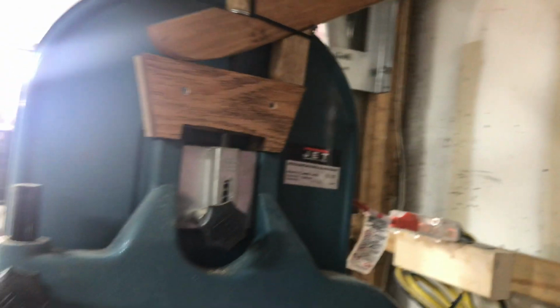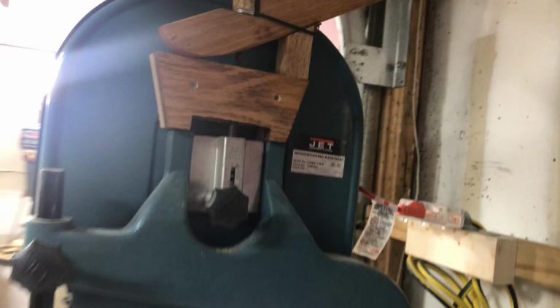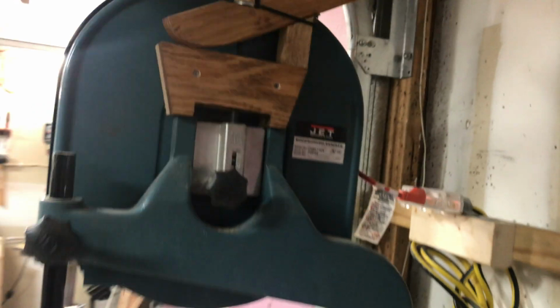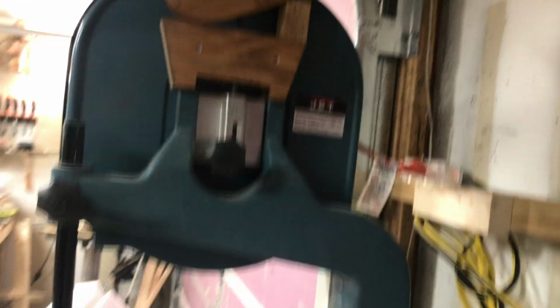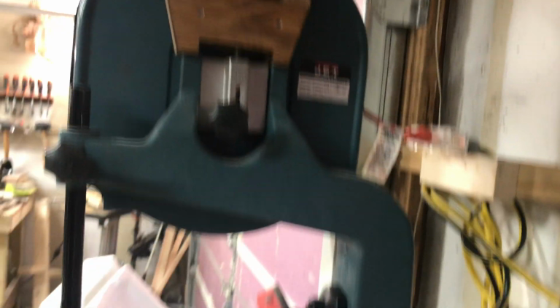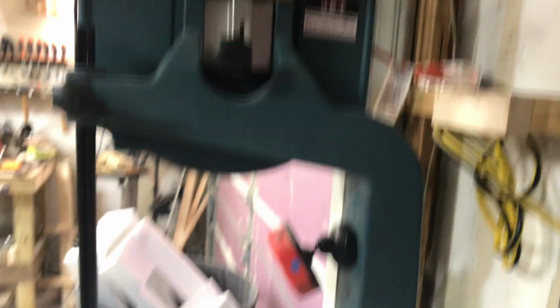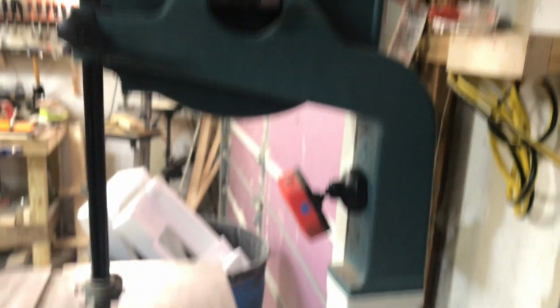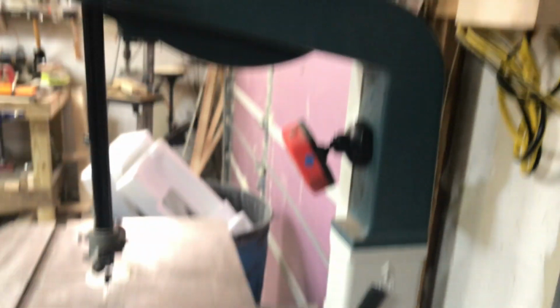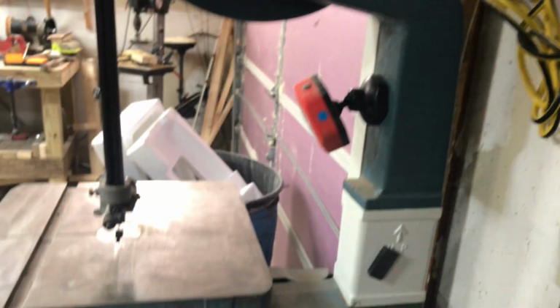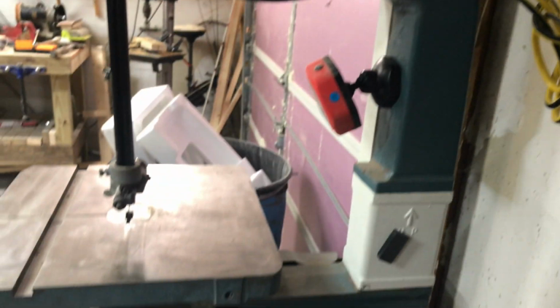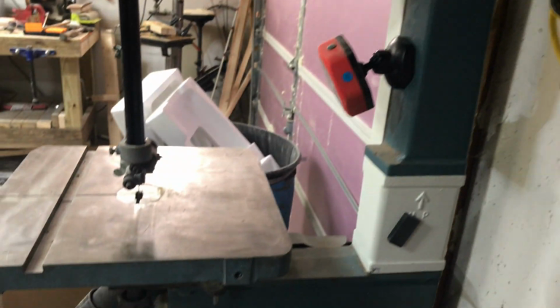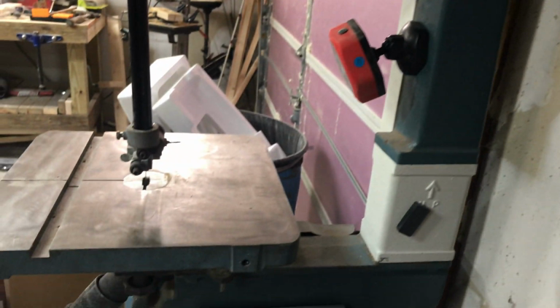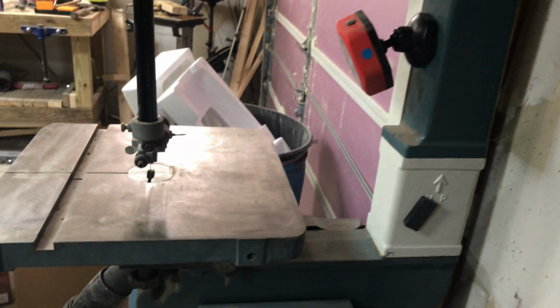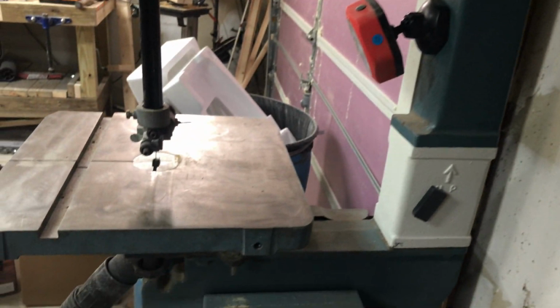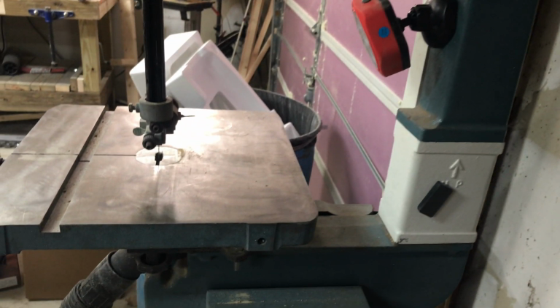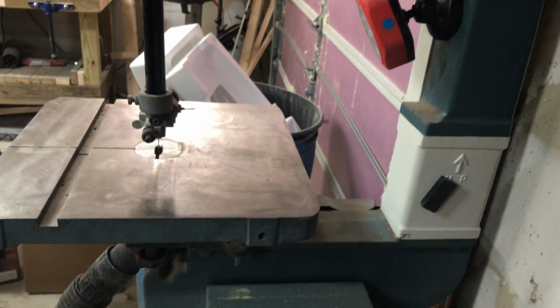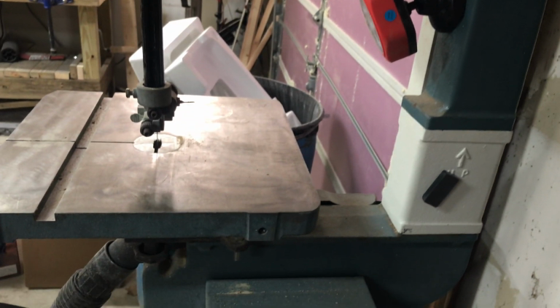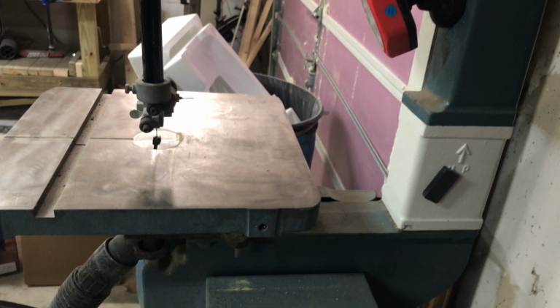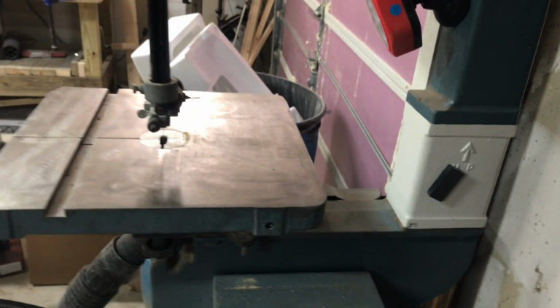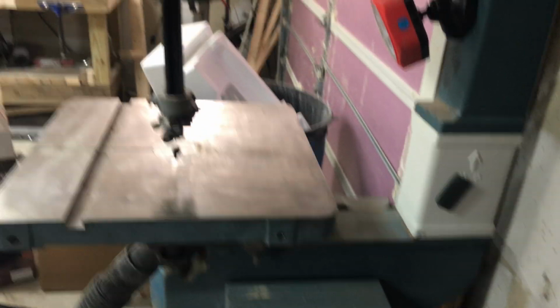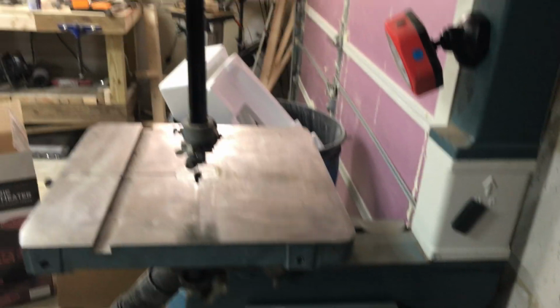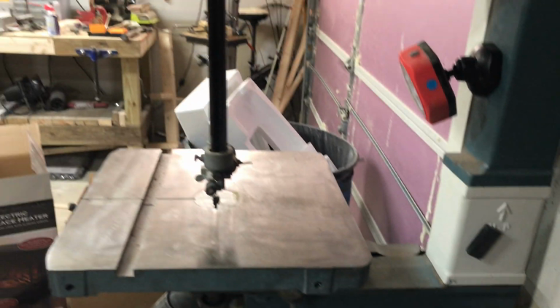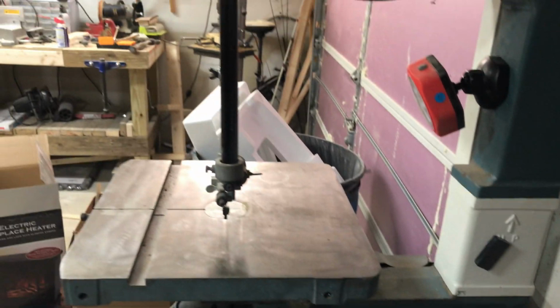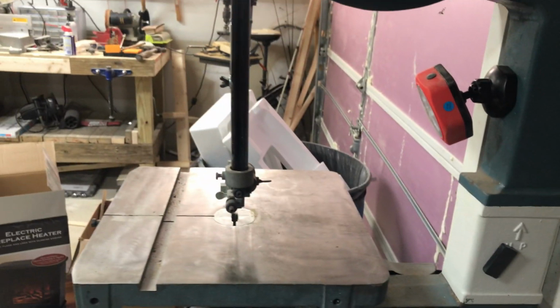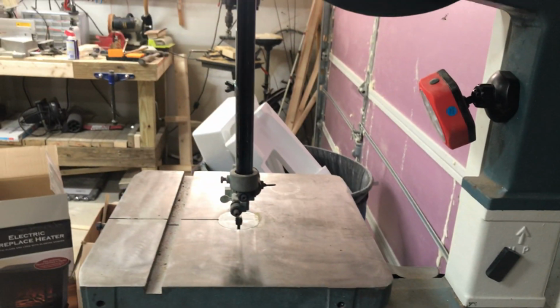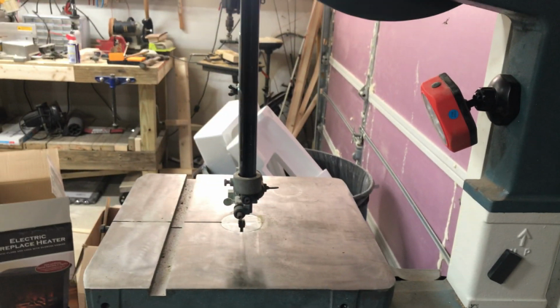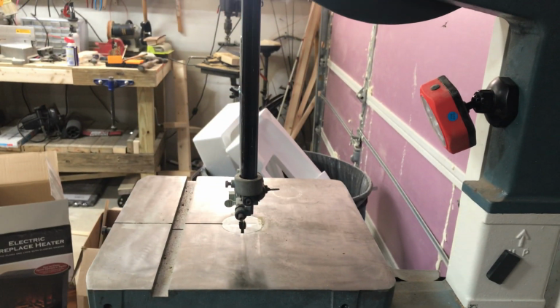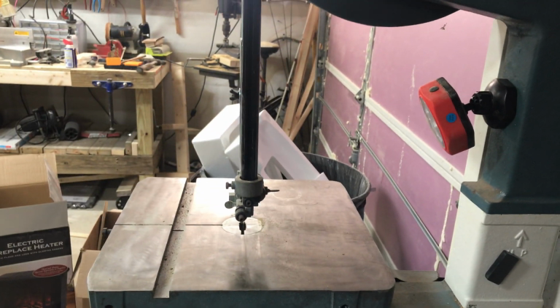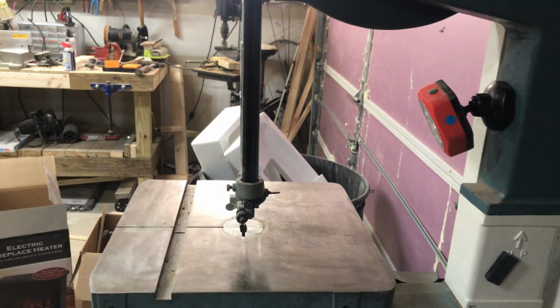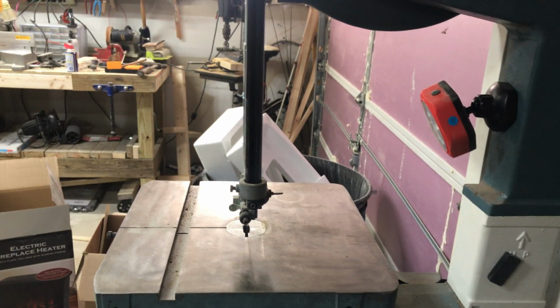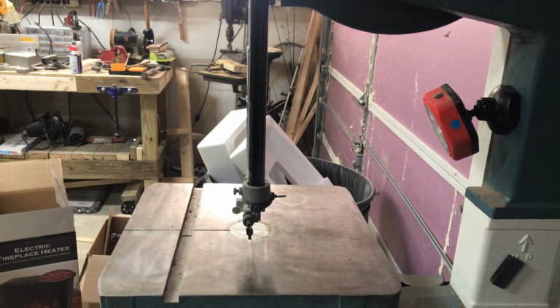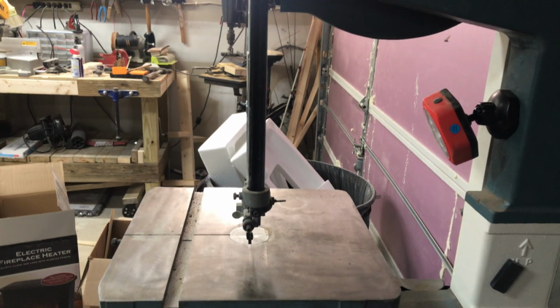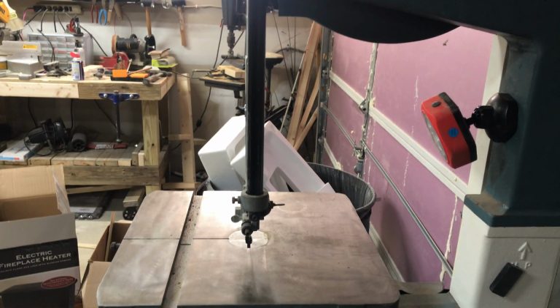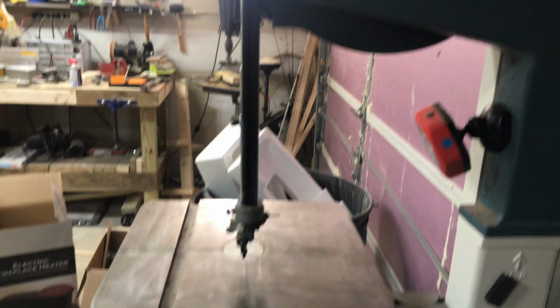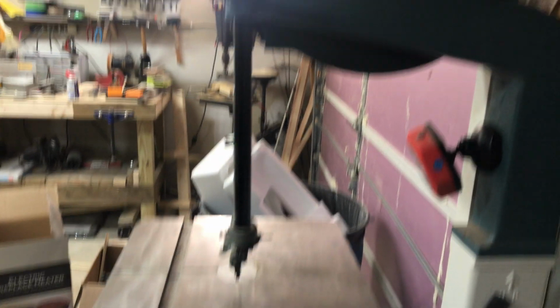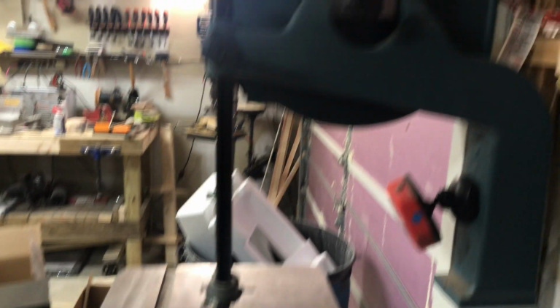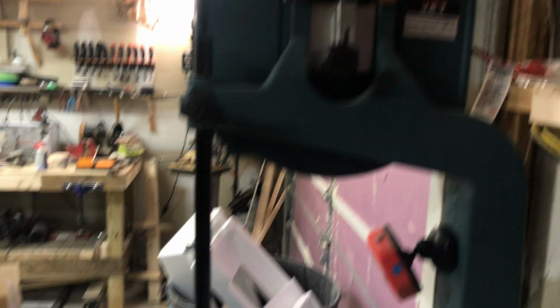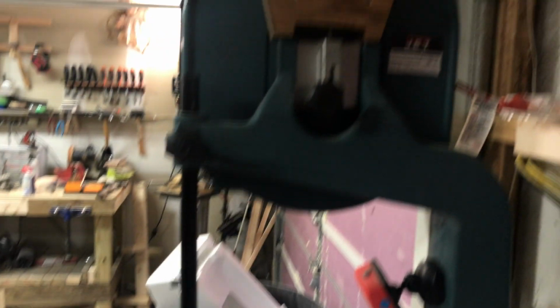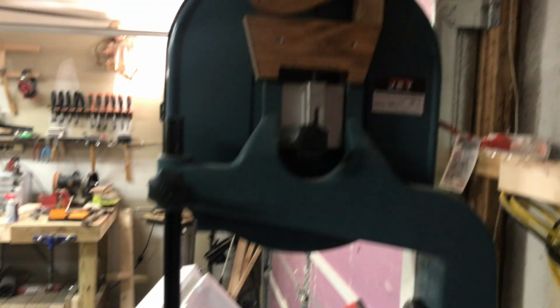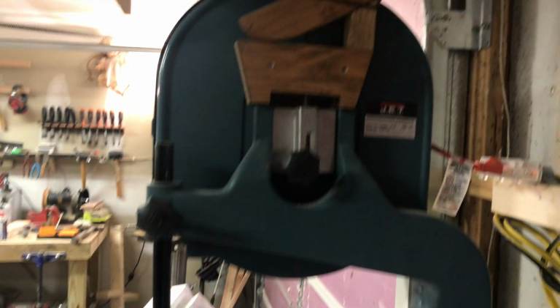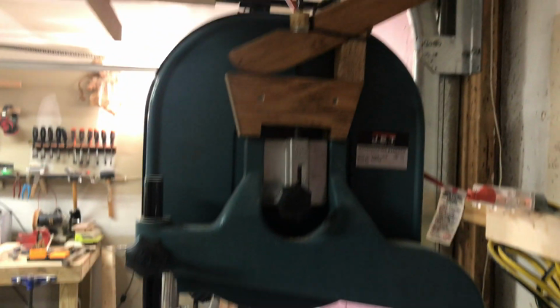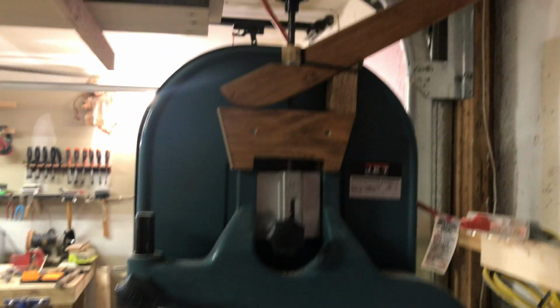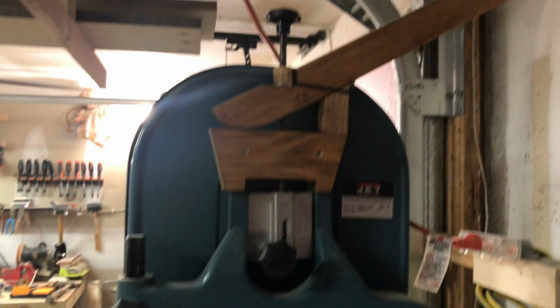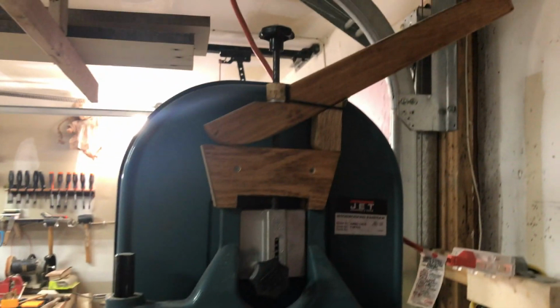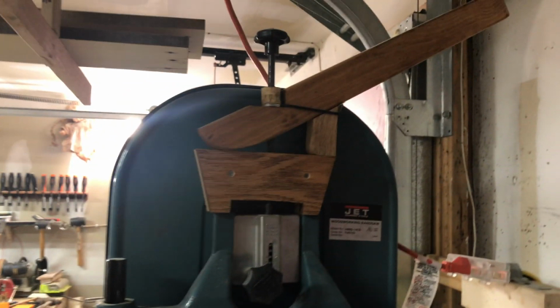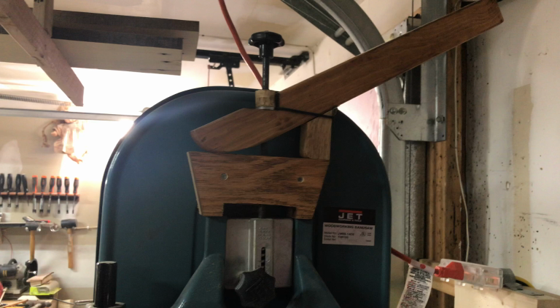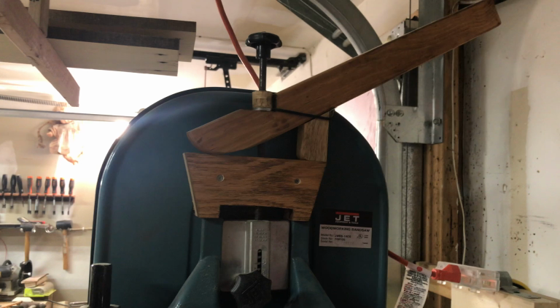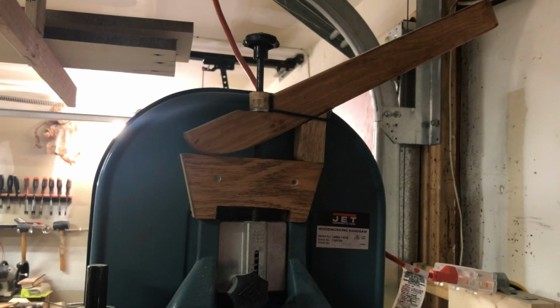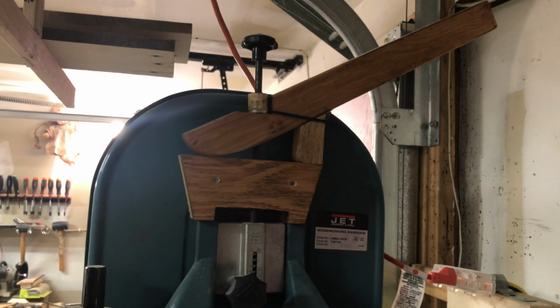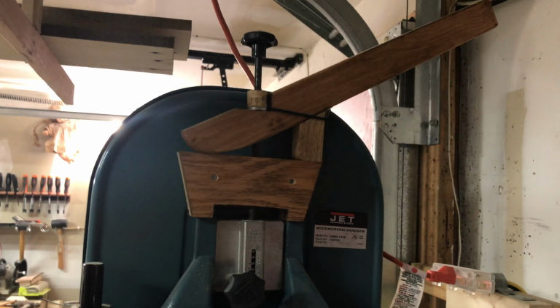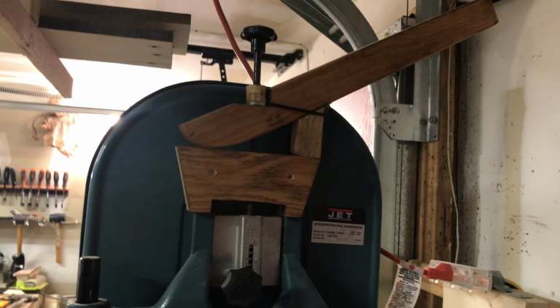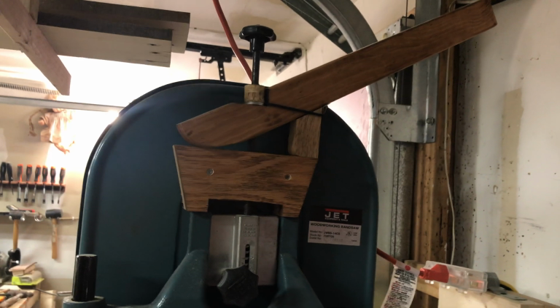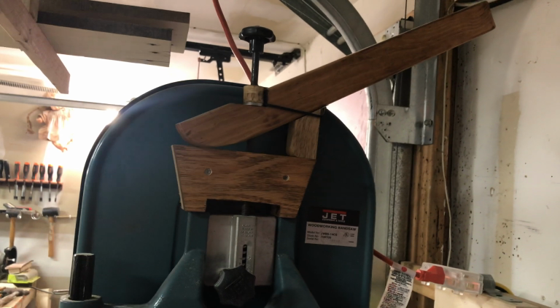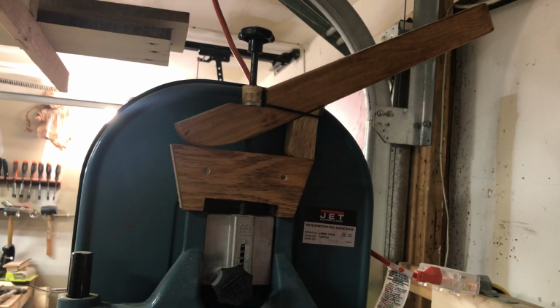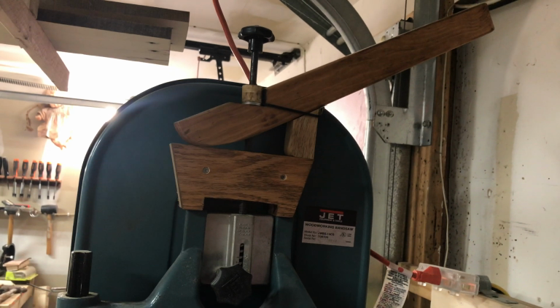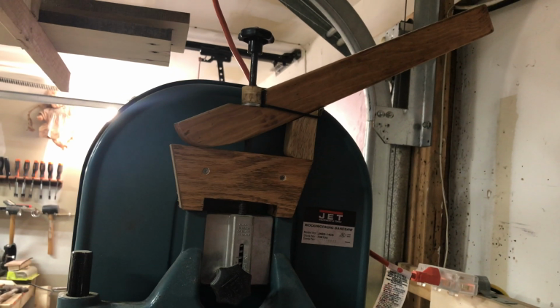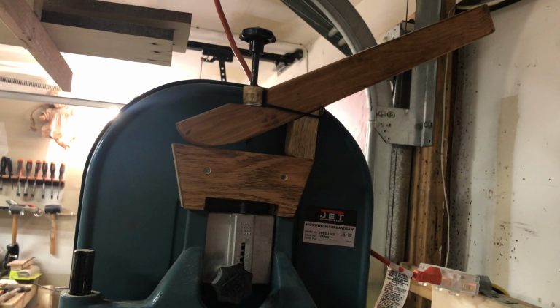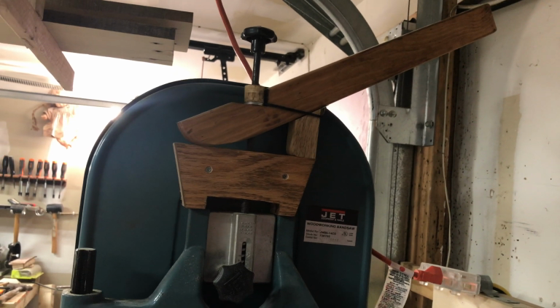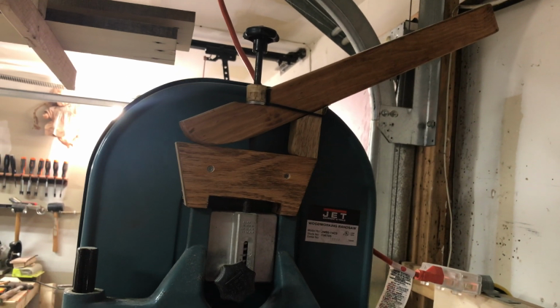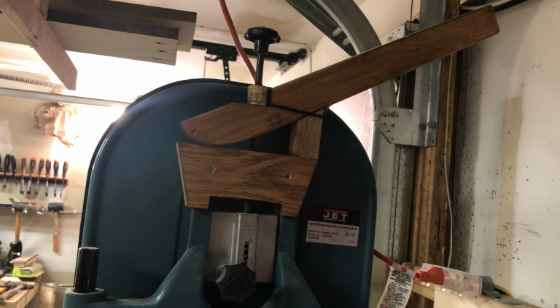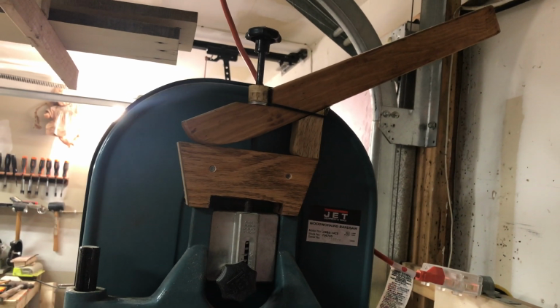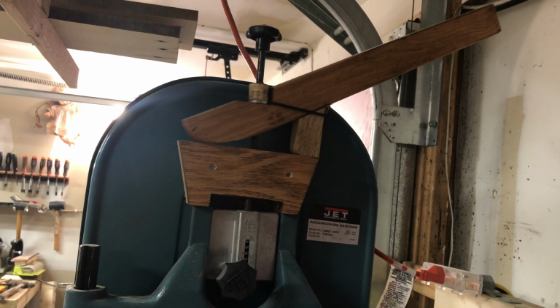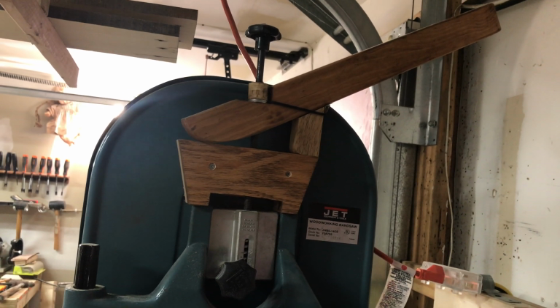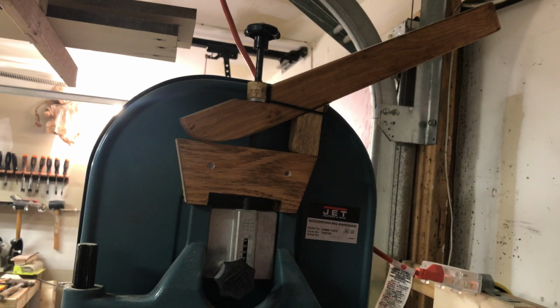So anyway, there you go — there's my wonderful Jet bandsaw. Take care guys, bye bye.